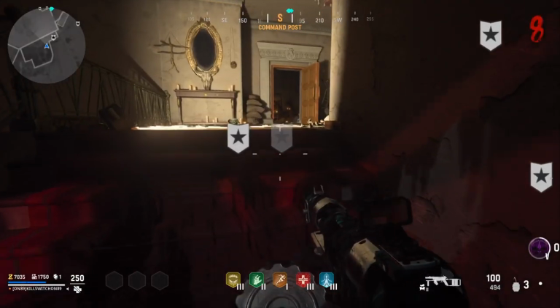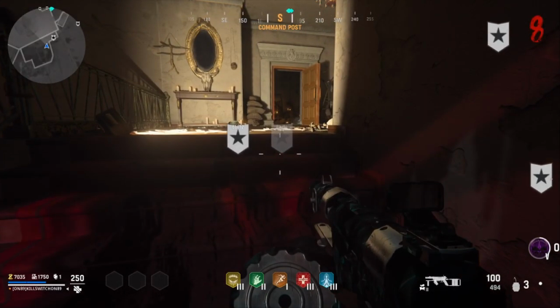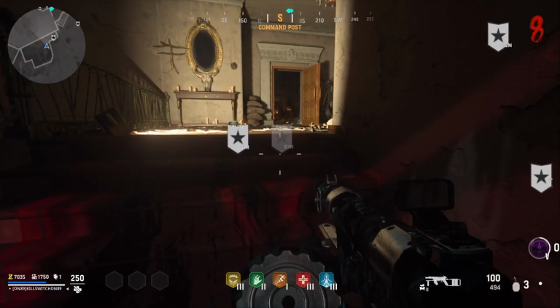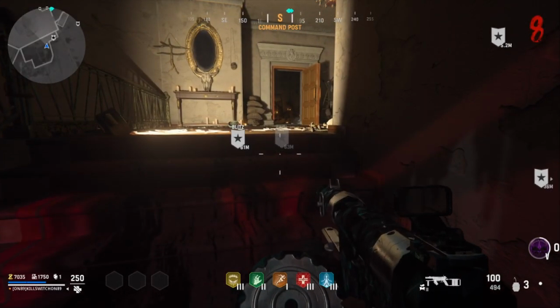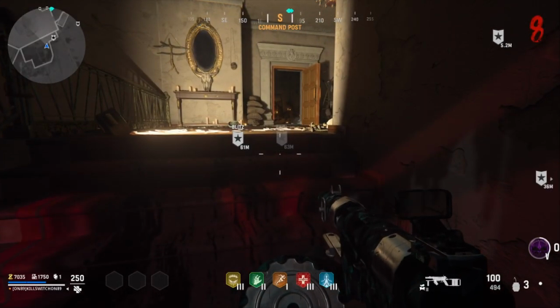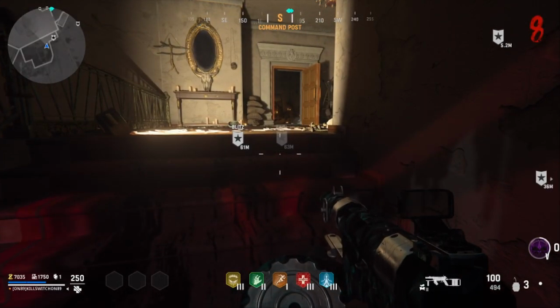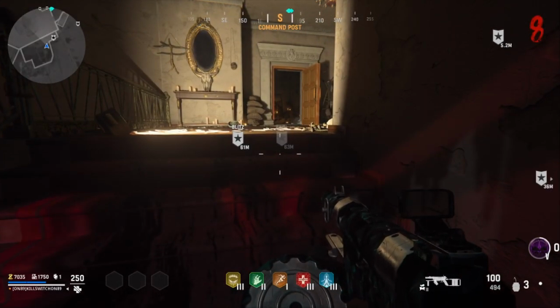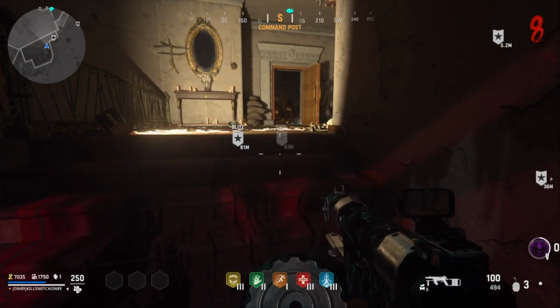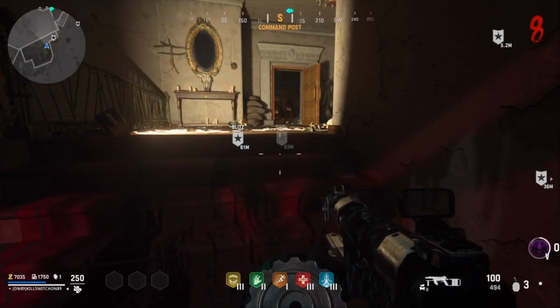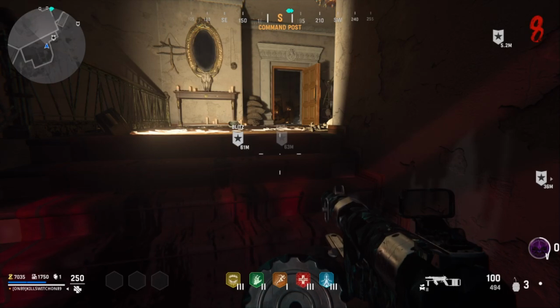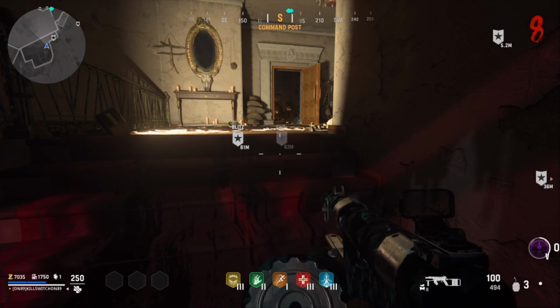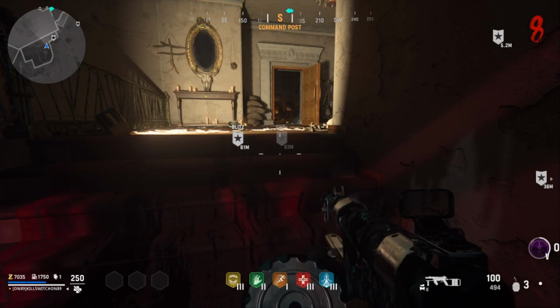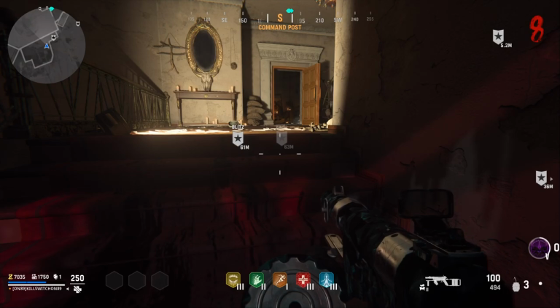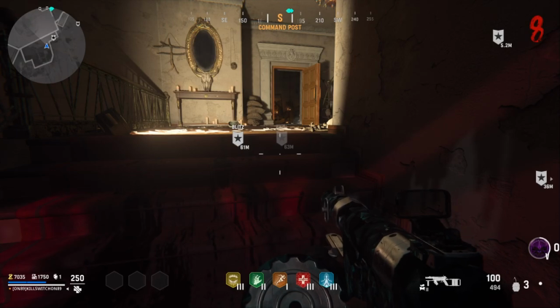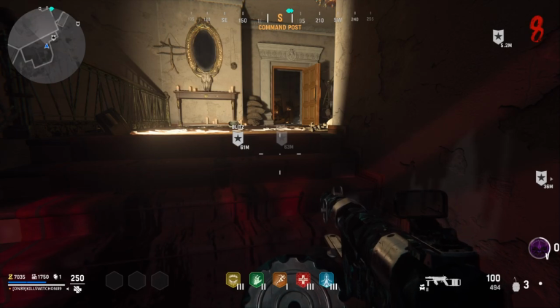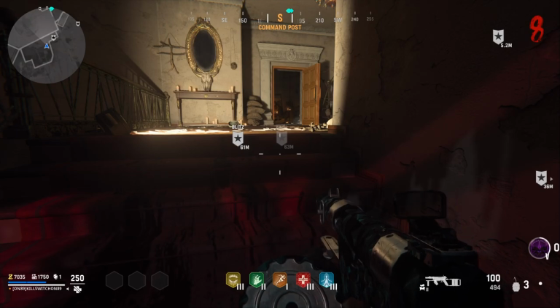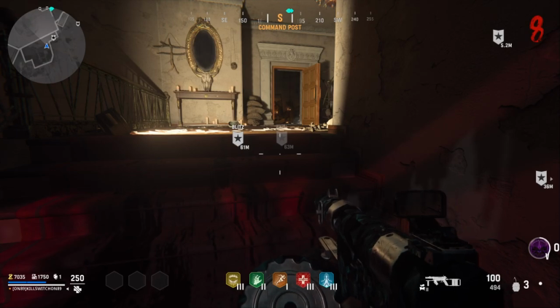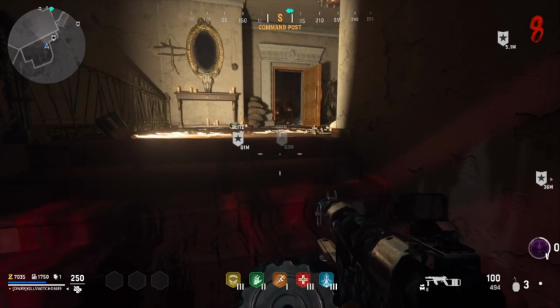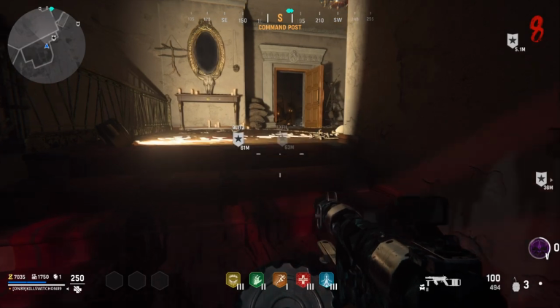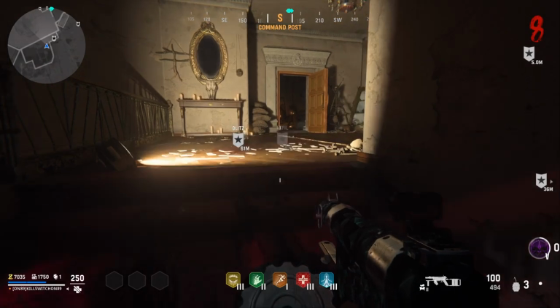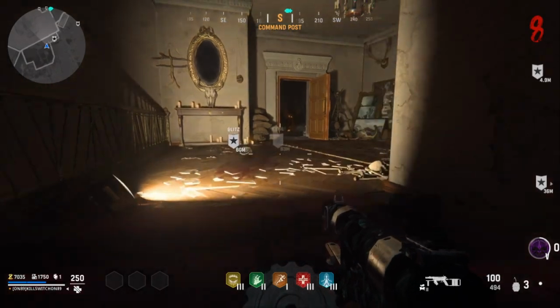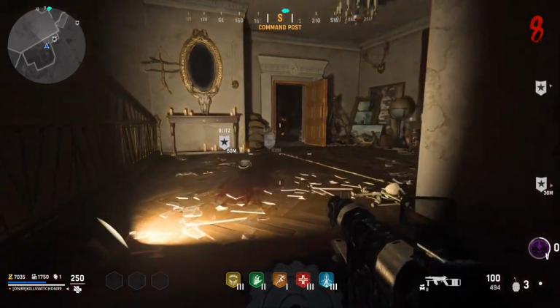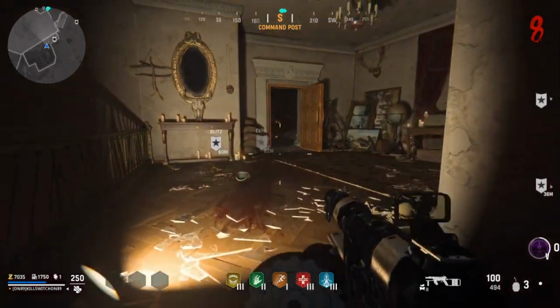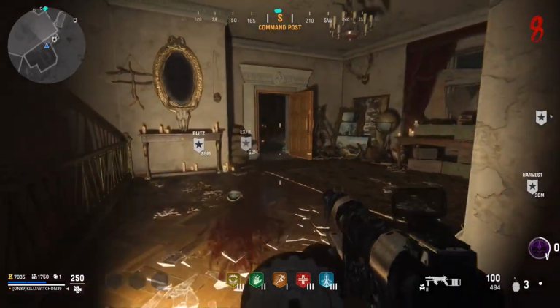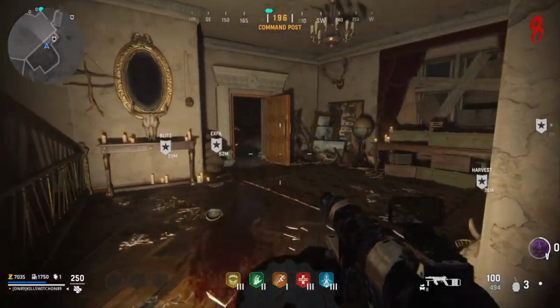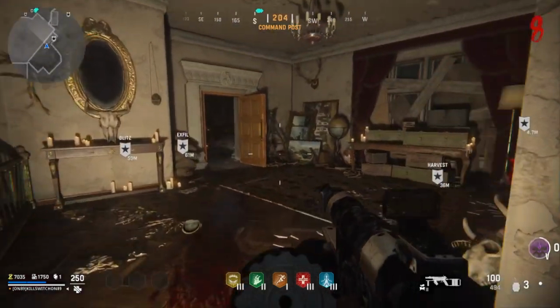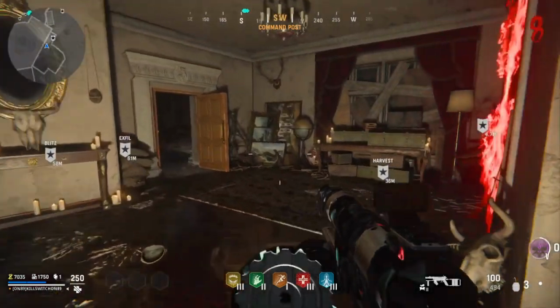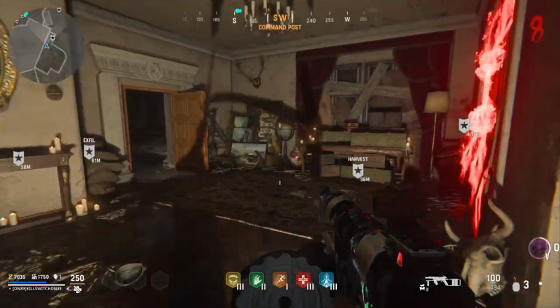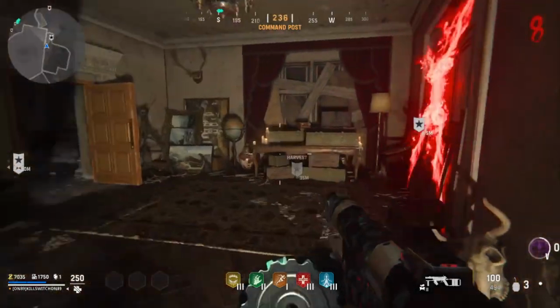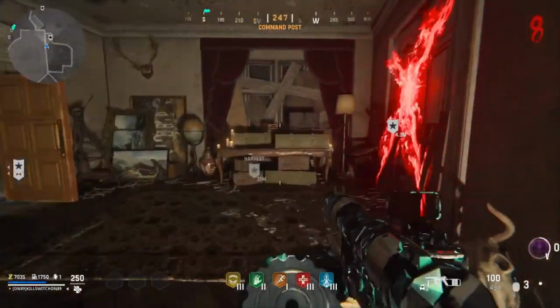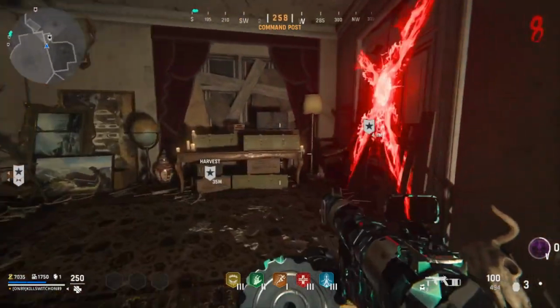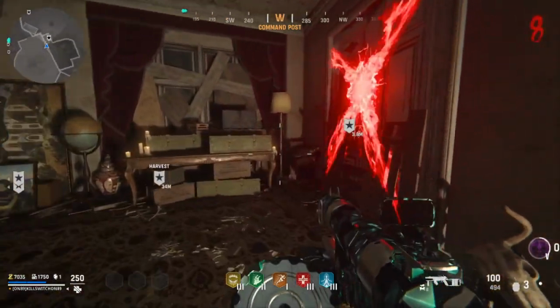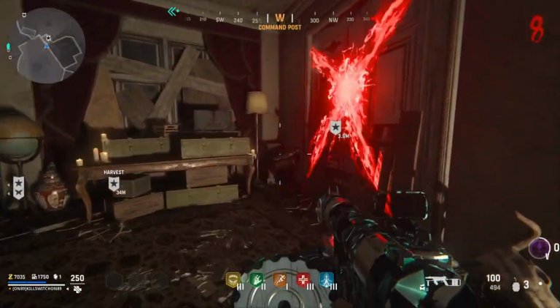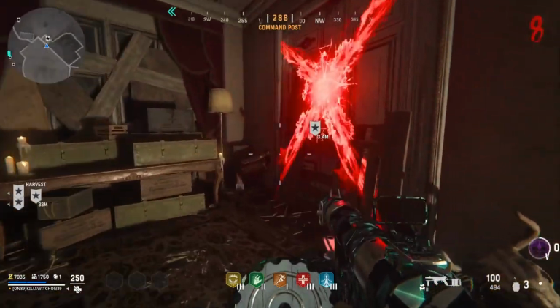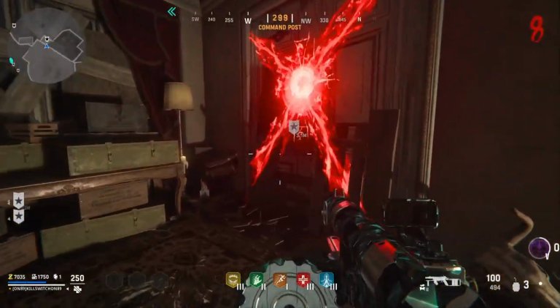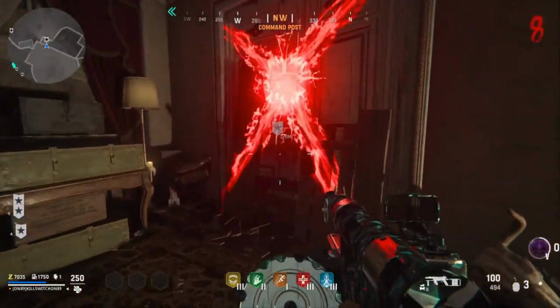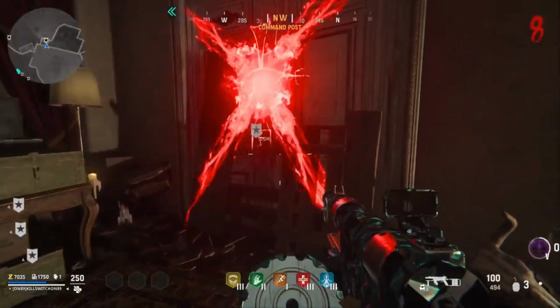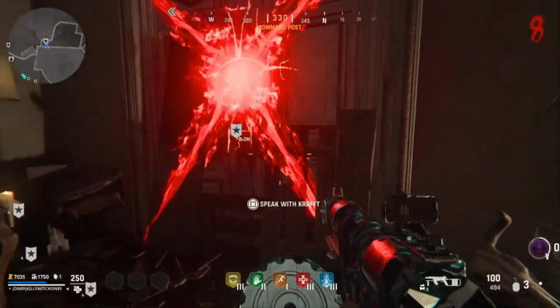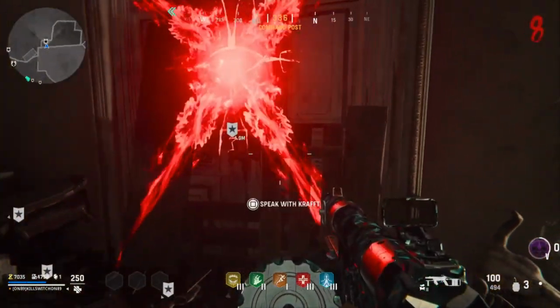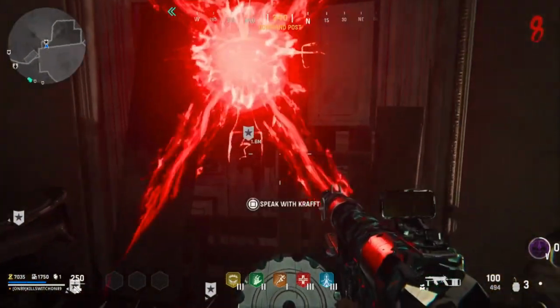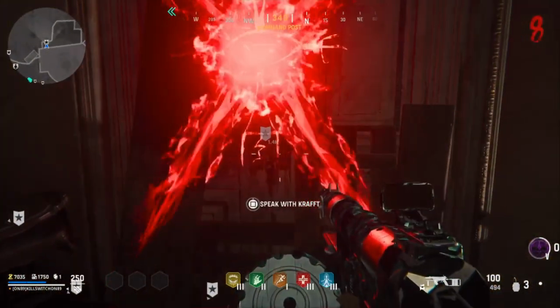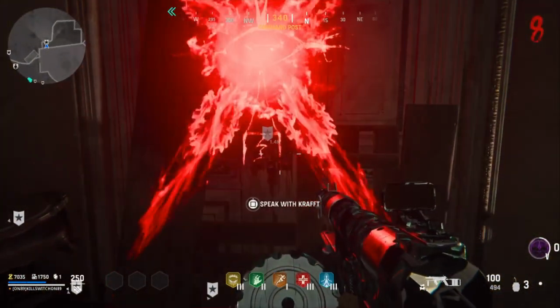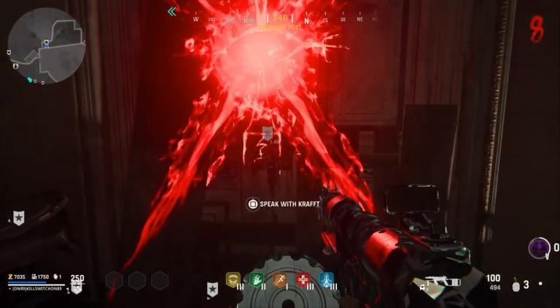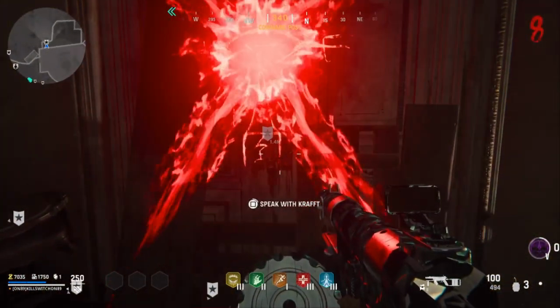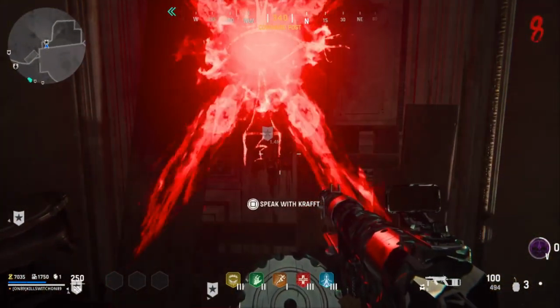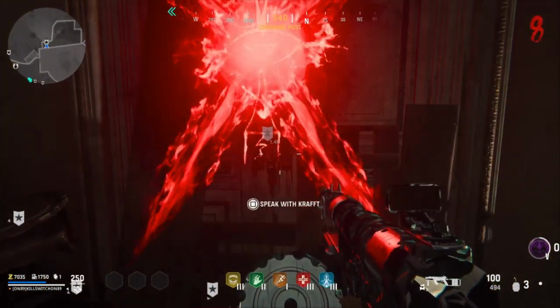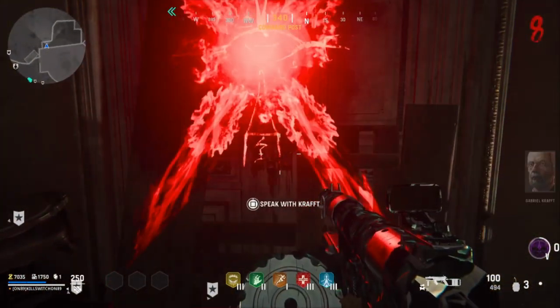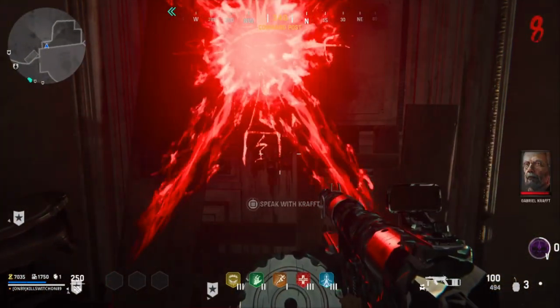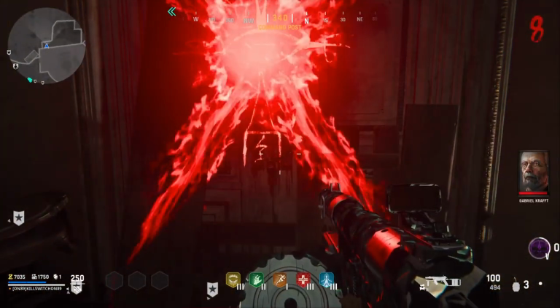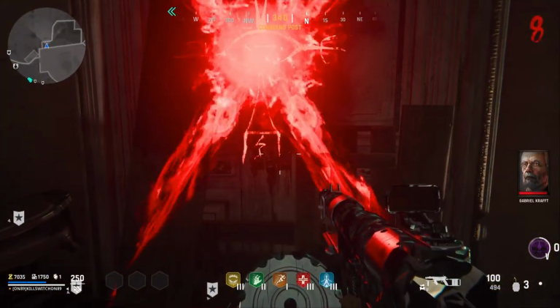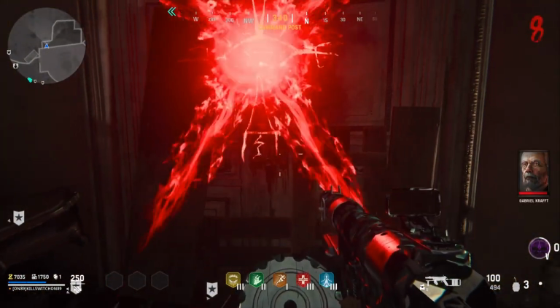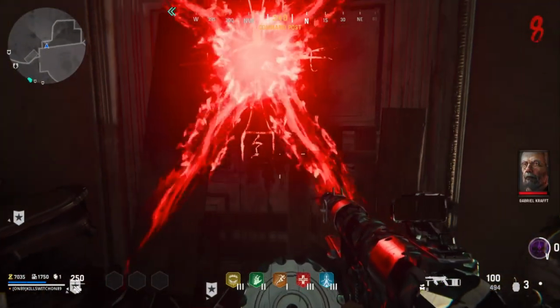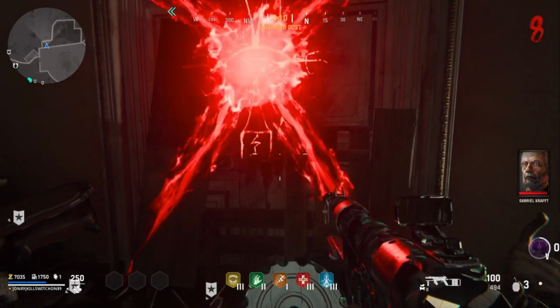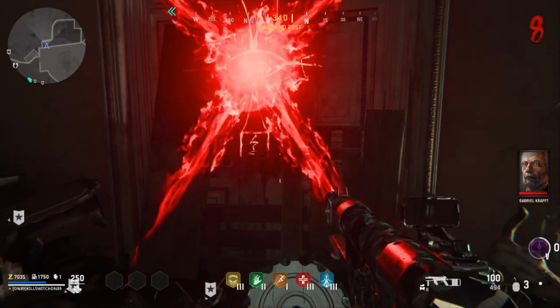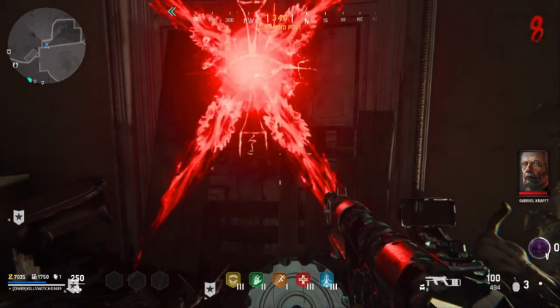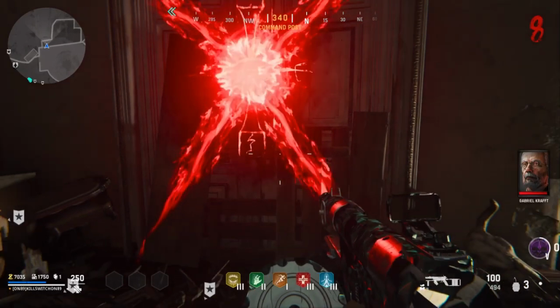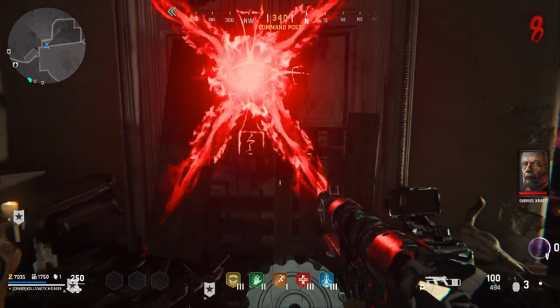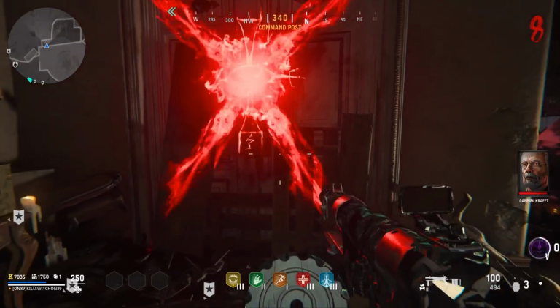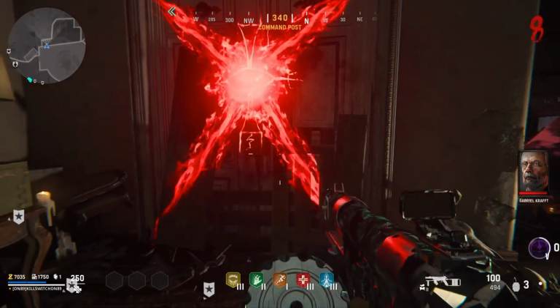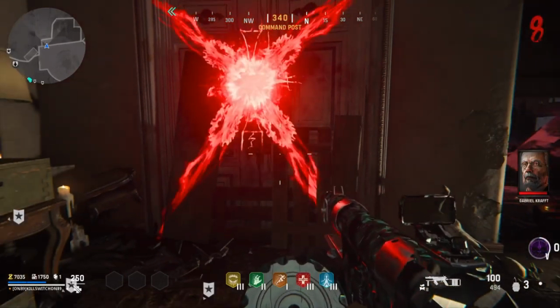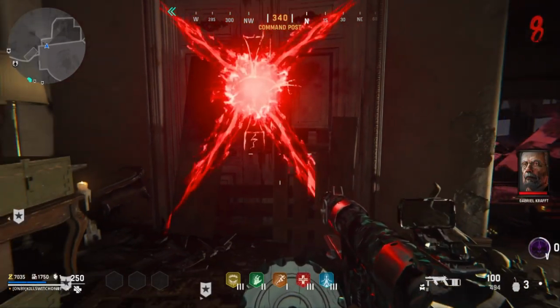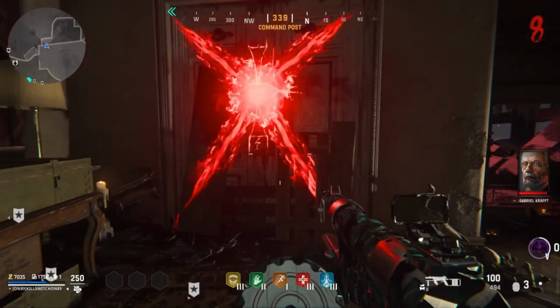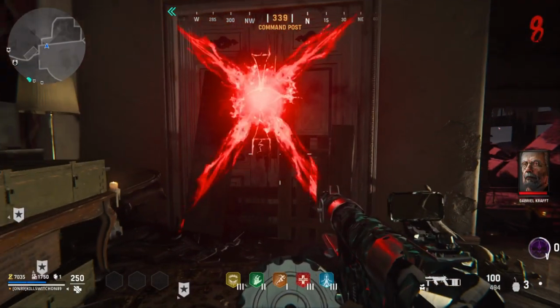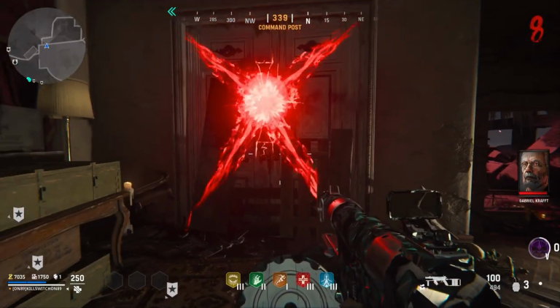After going through the portal, we need to come back up here to this X on the wall and activate it, and we will hear a message.